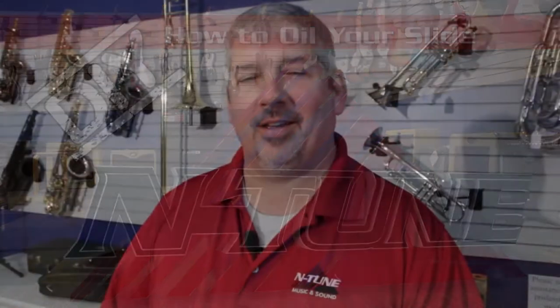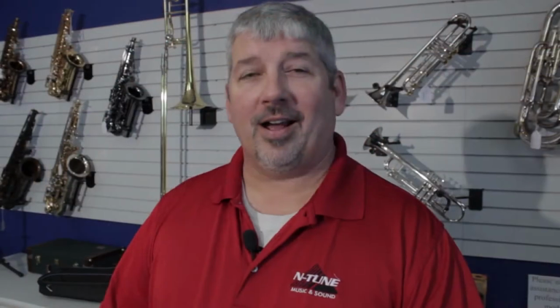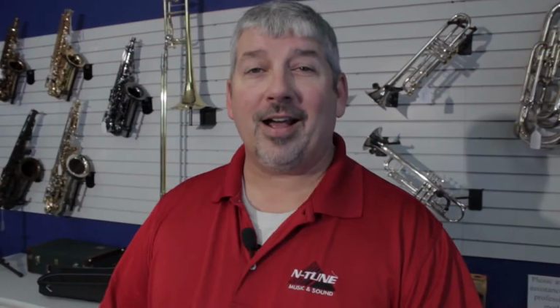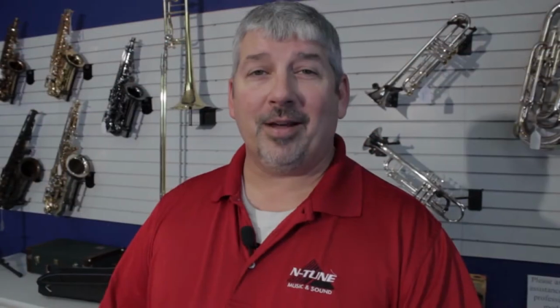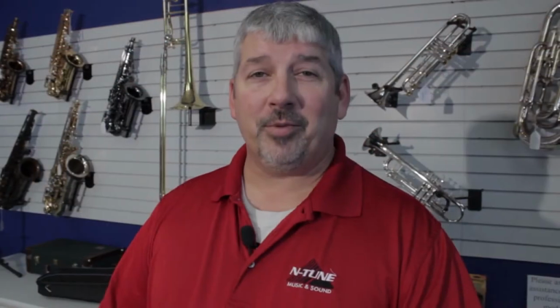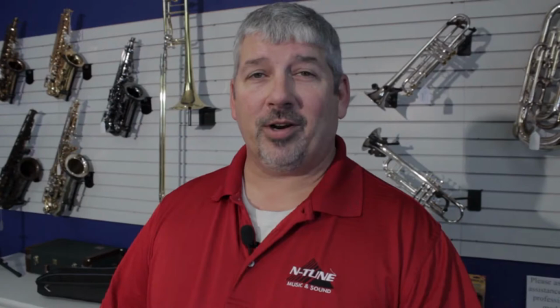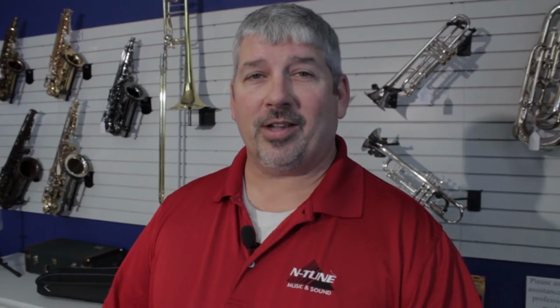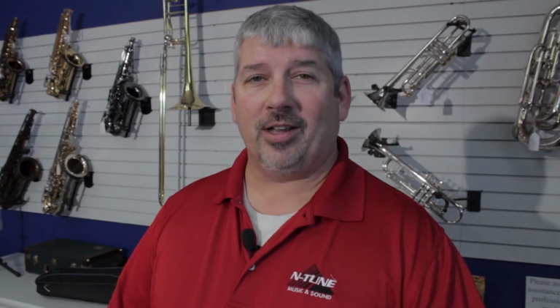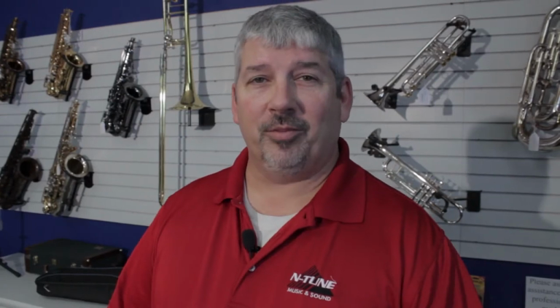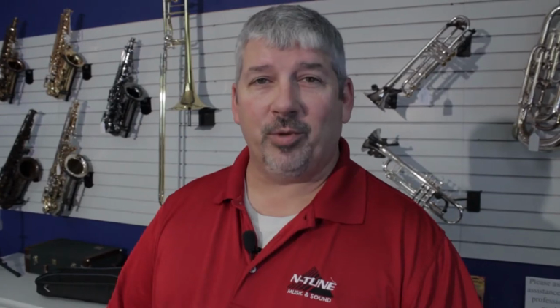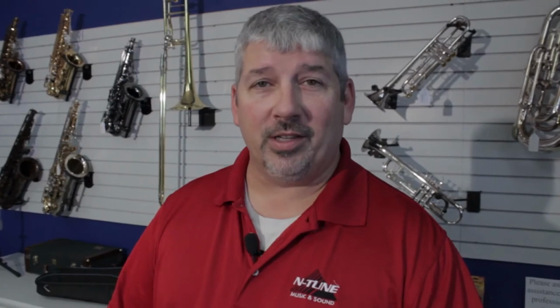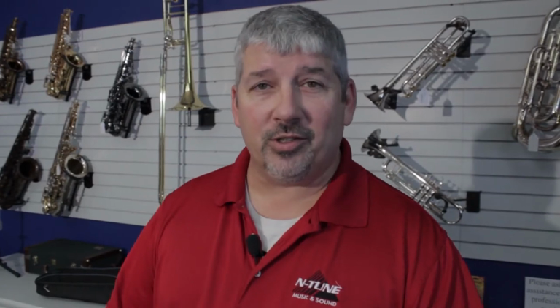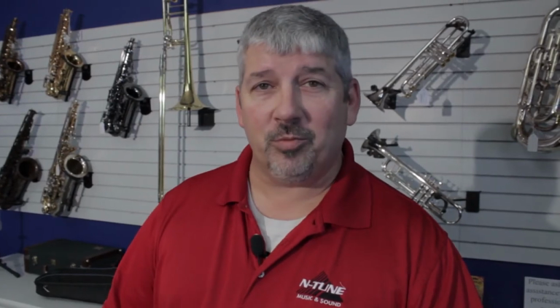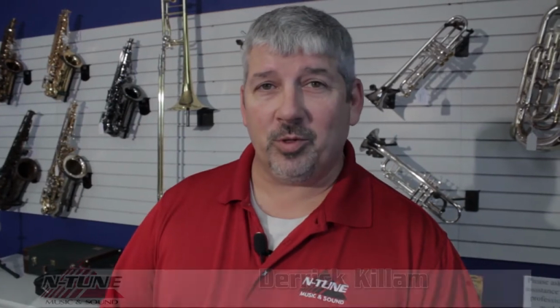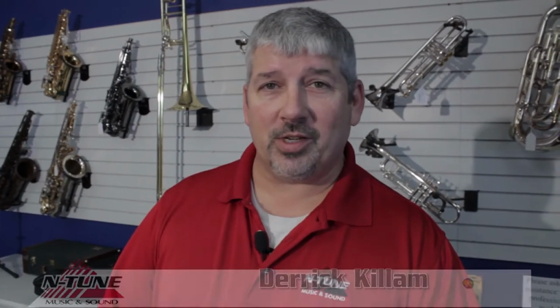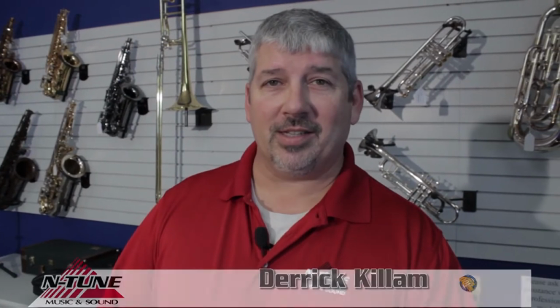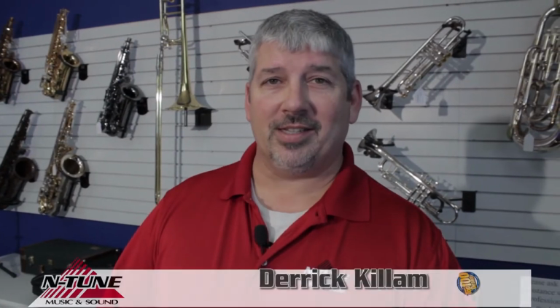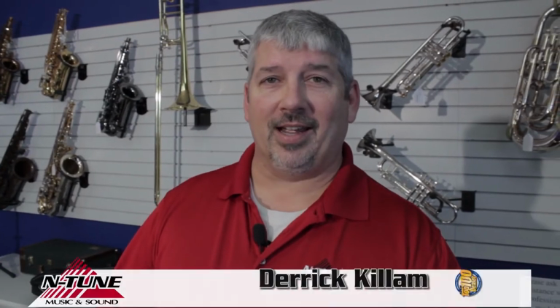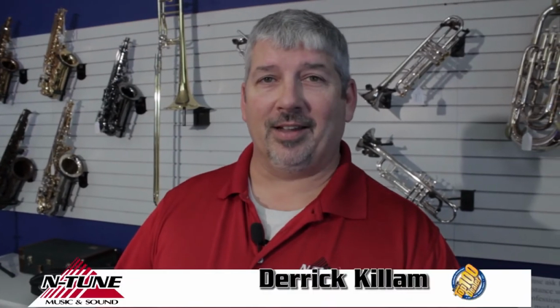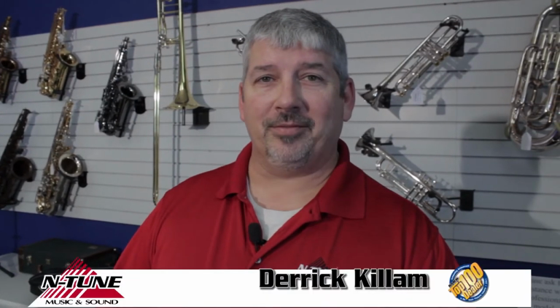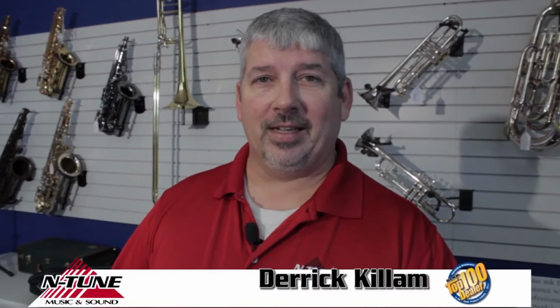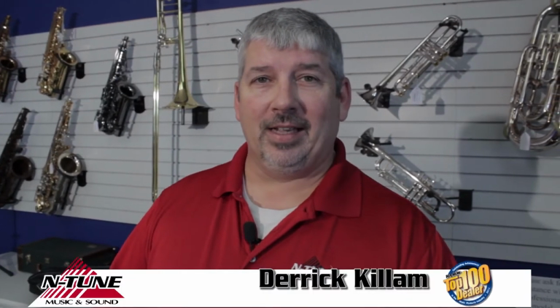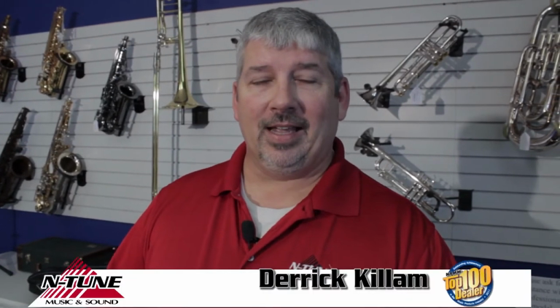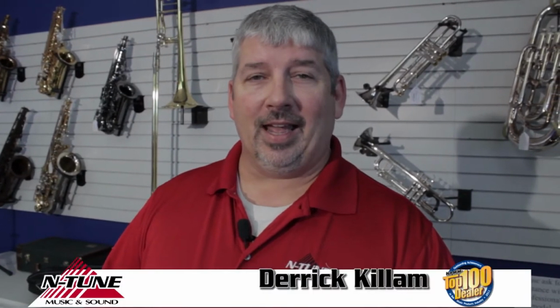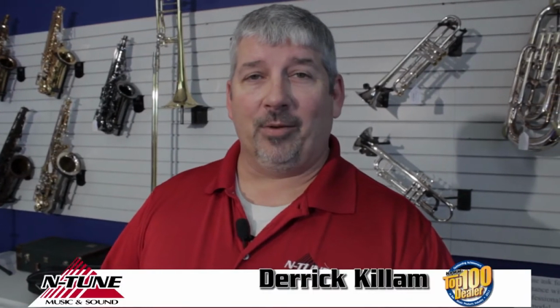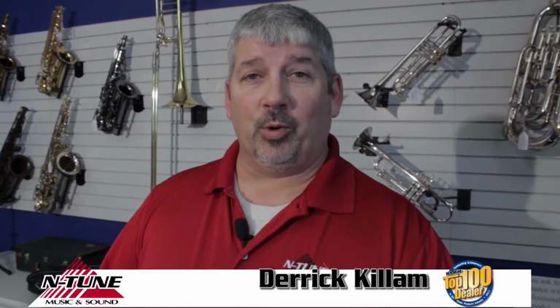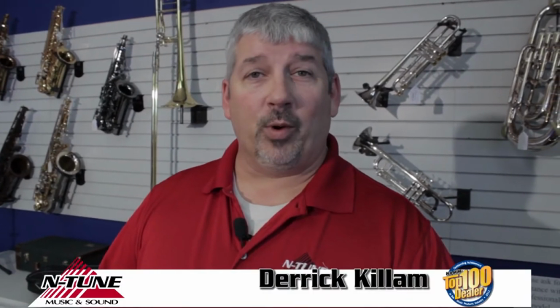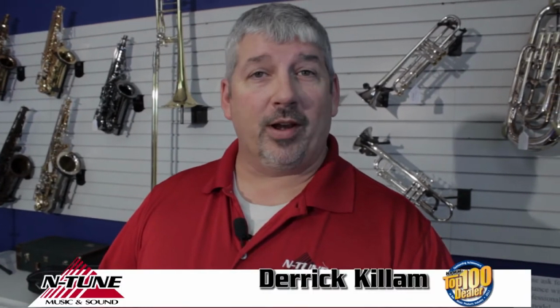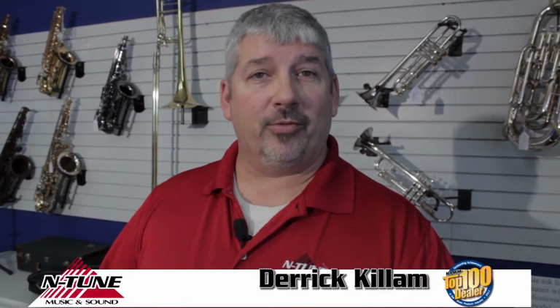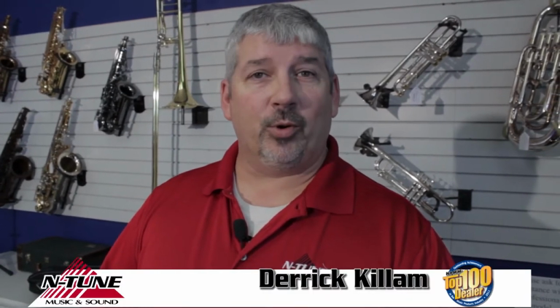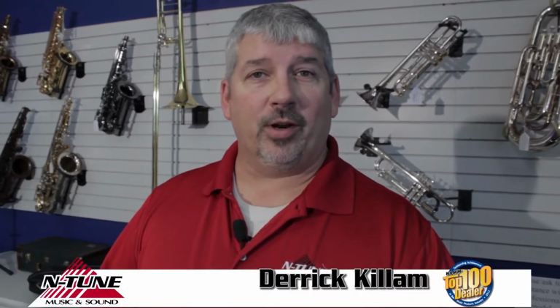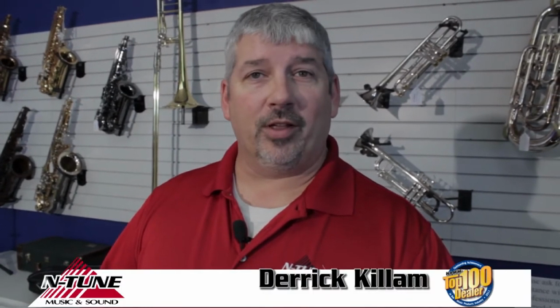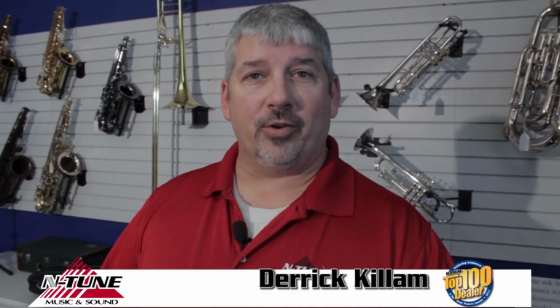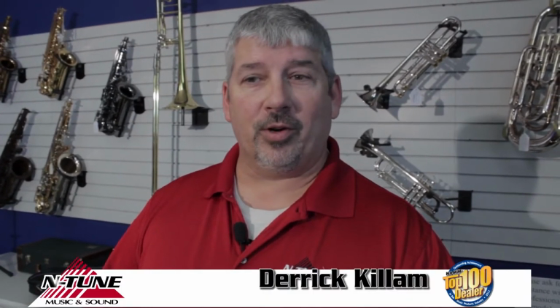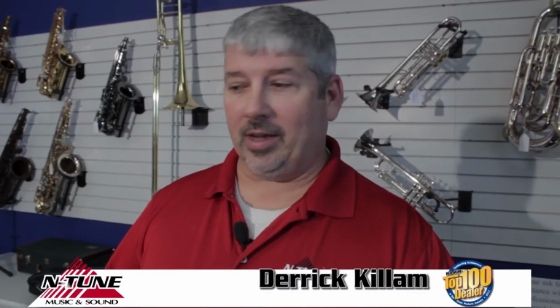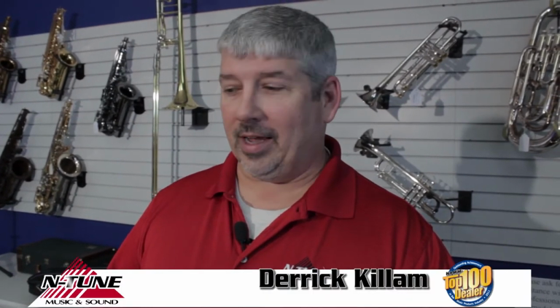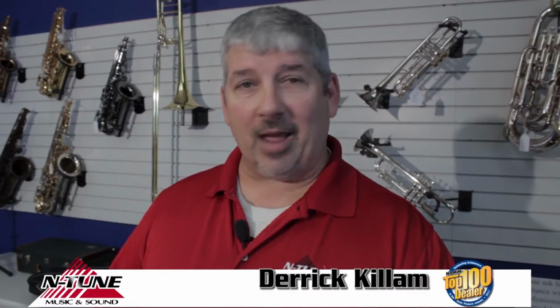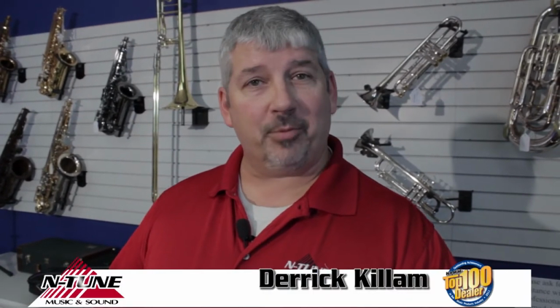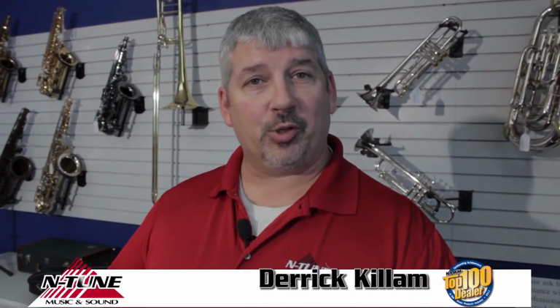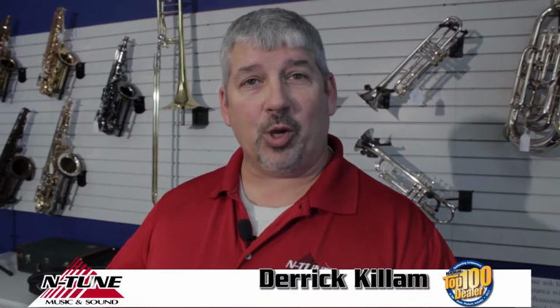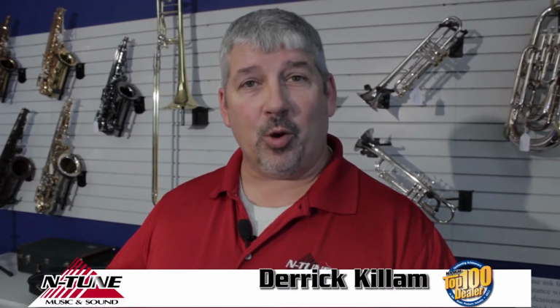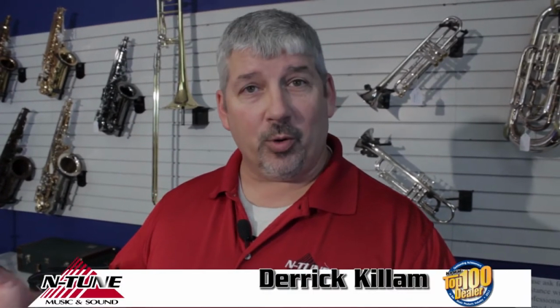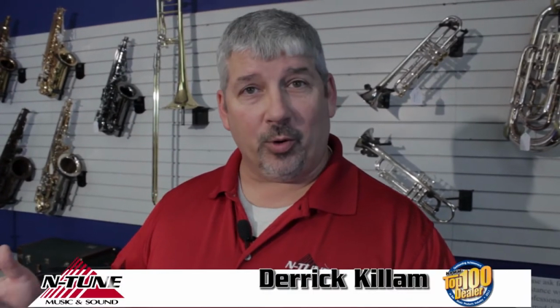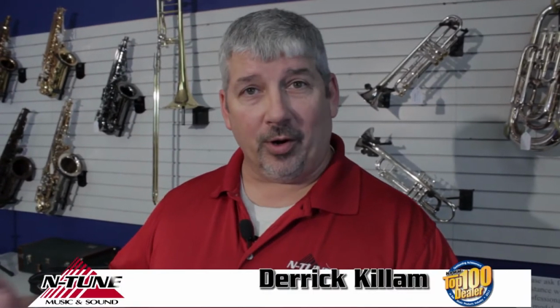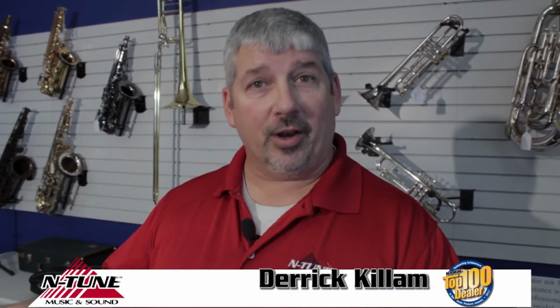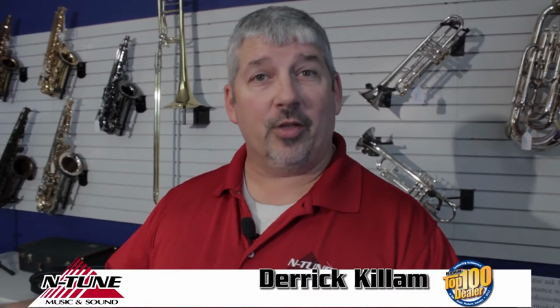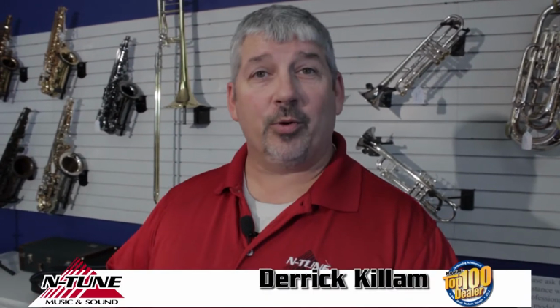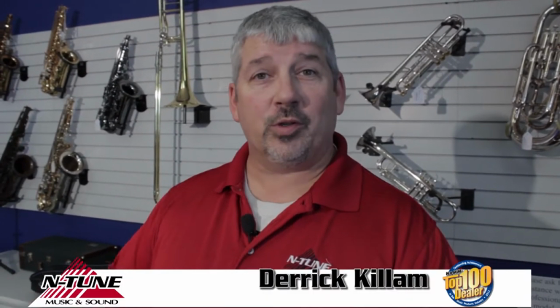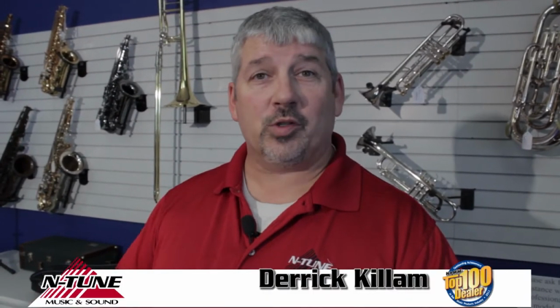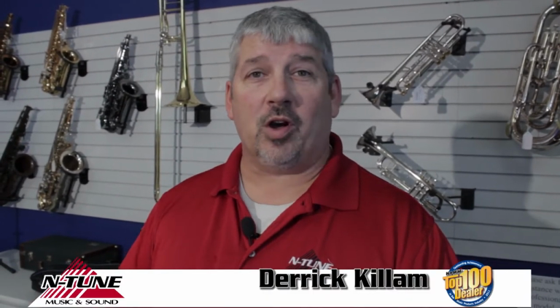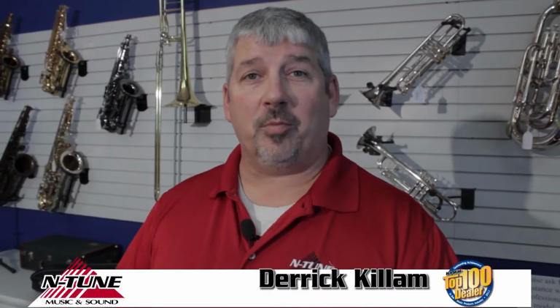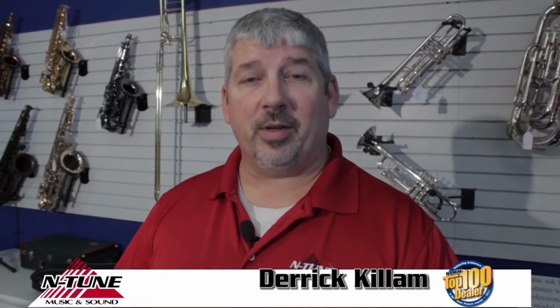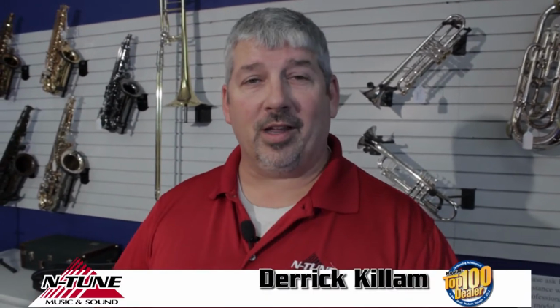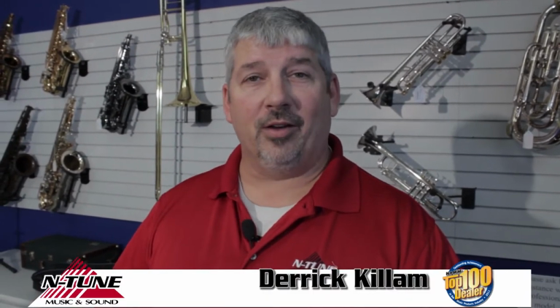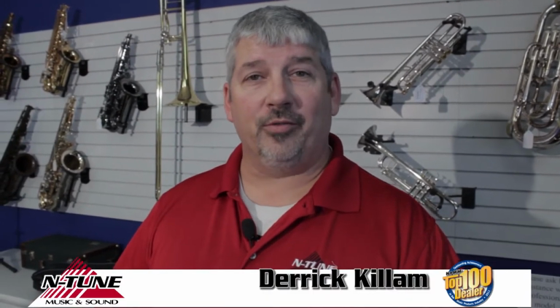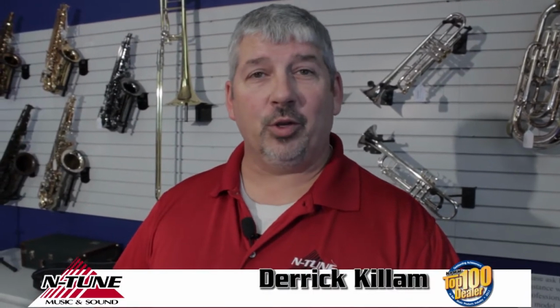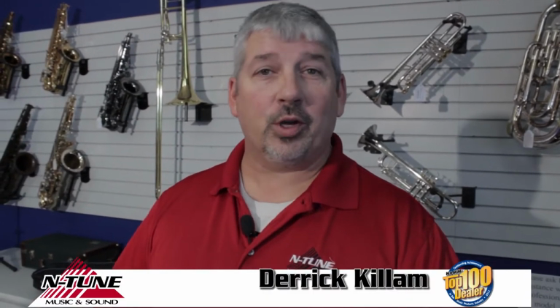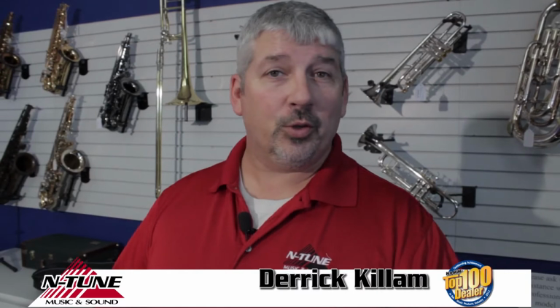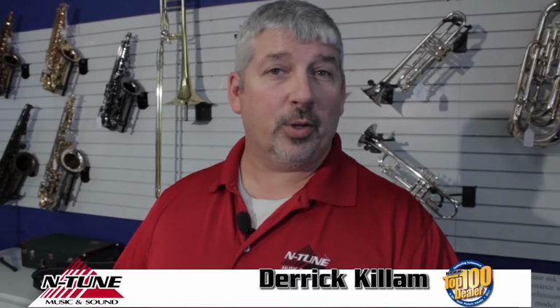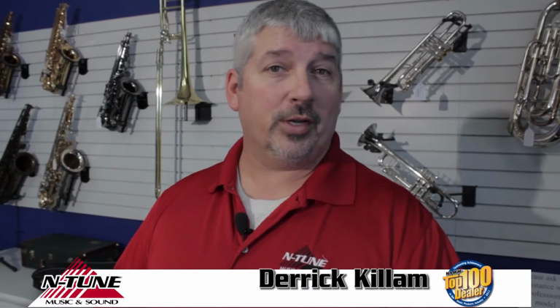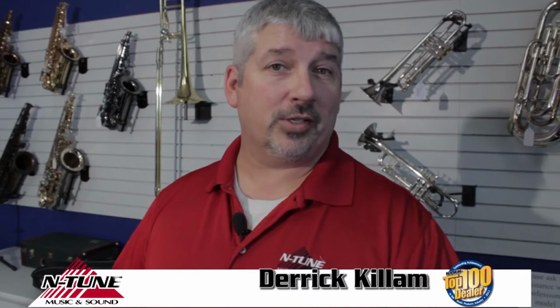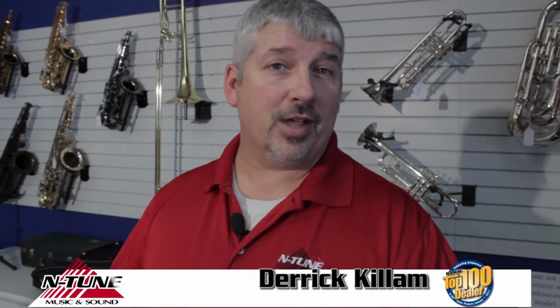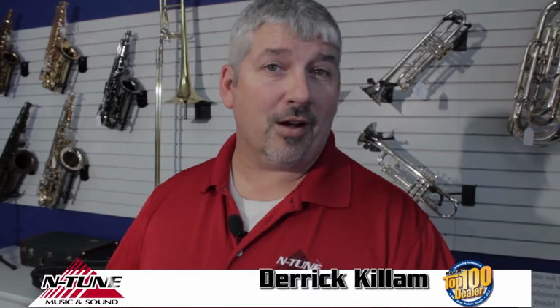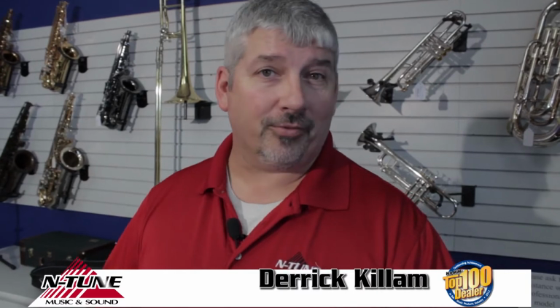Hi, I'm Derek Killam with Intune Music & Sound, and we're ready for another installment of You Can Do It Yourself.